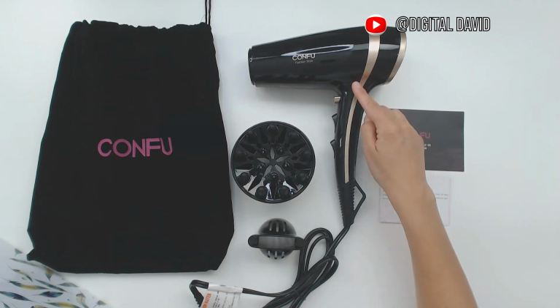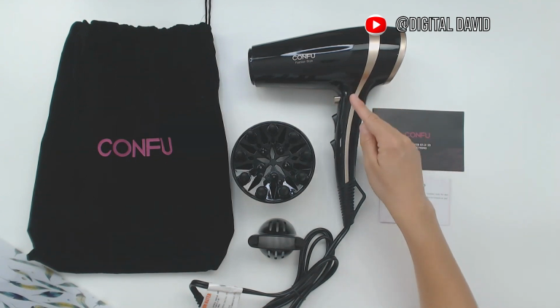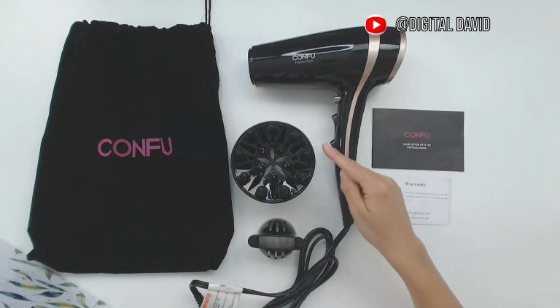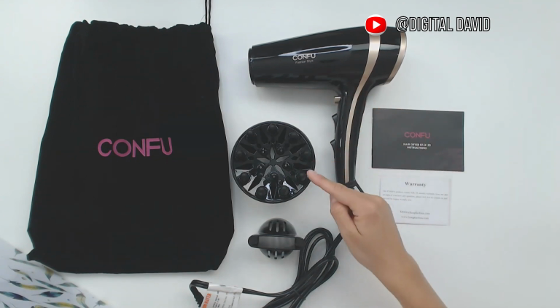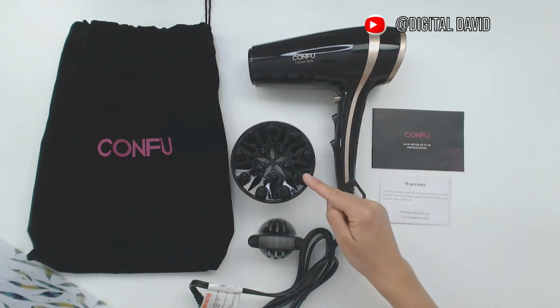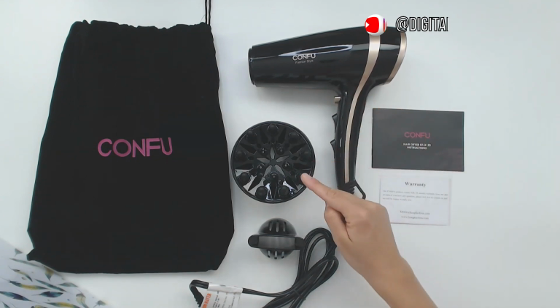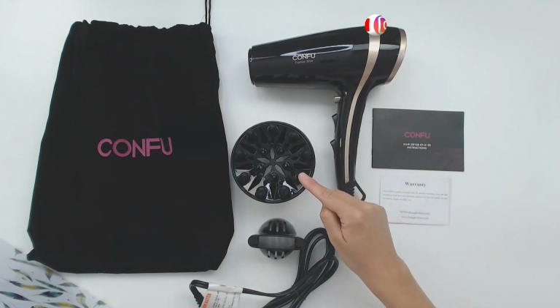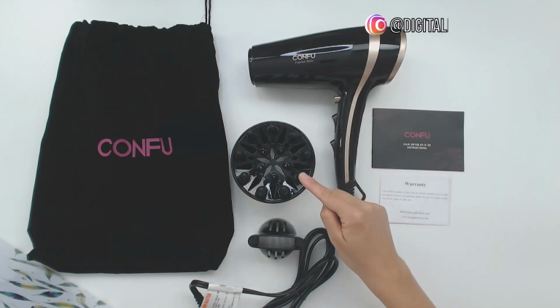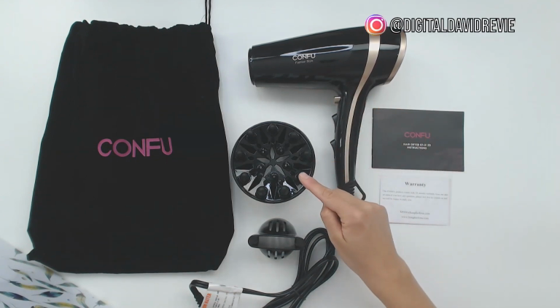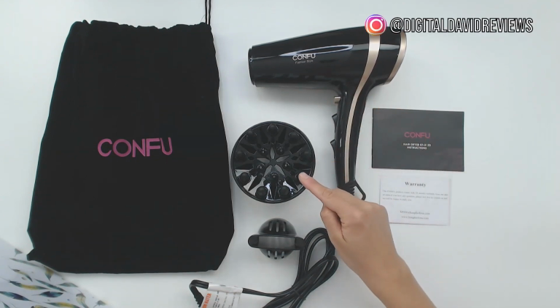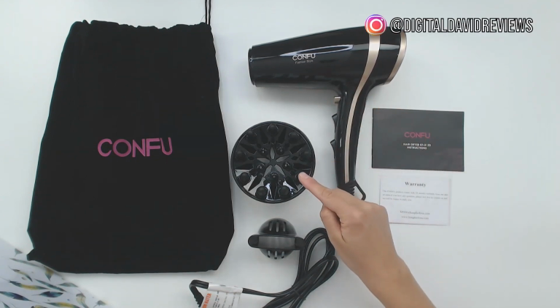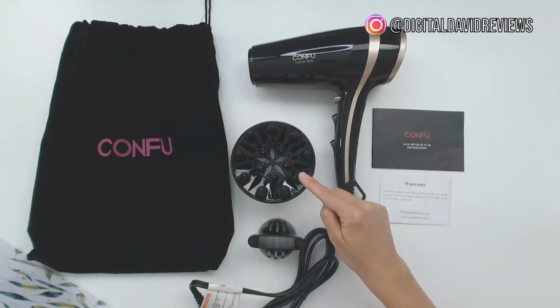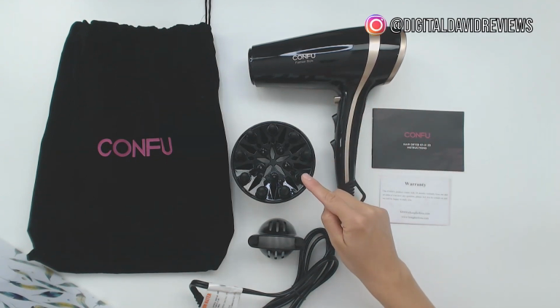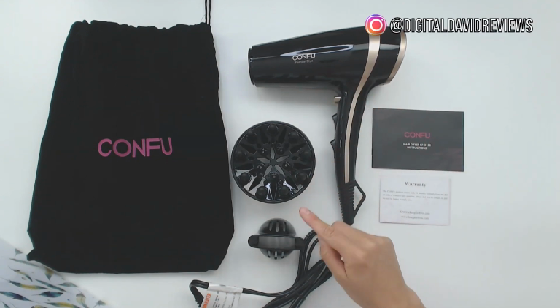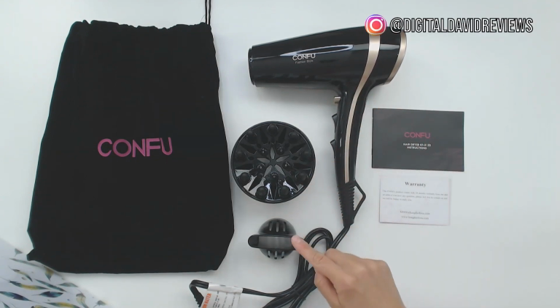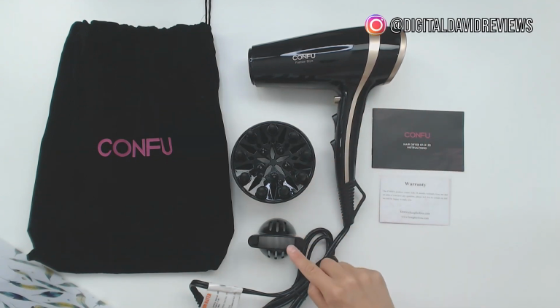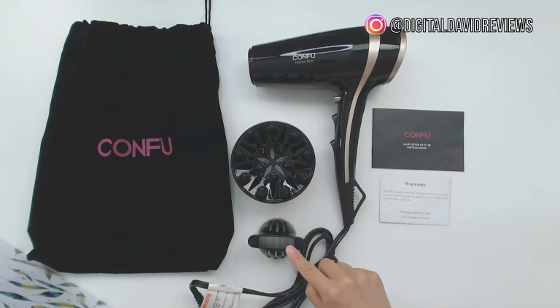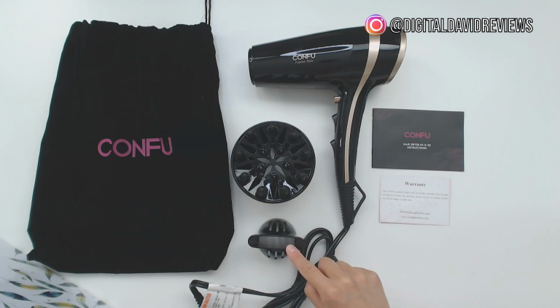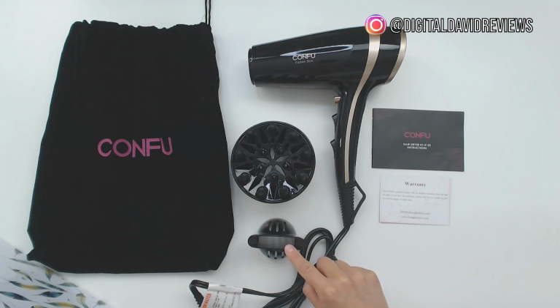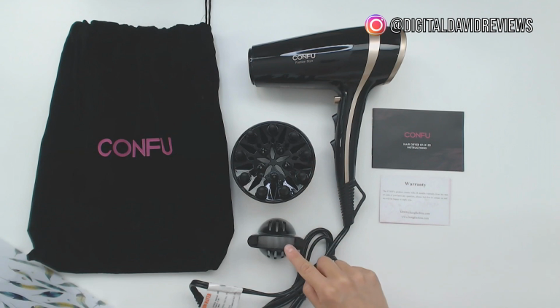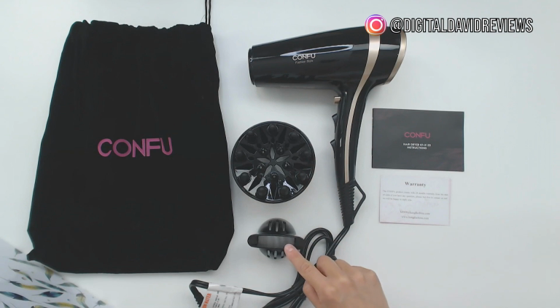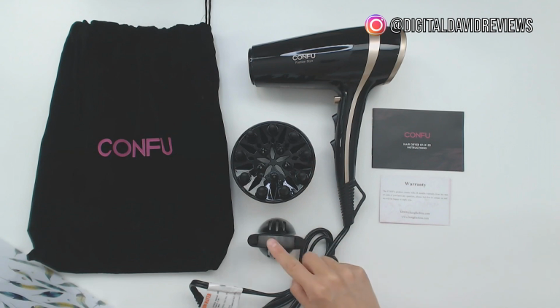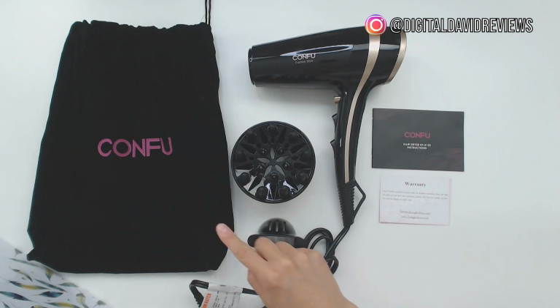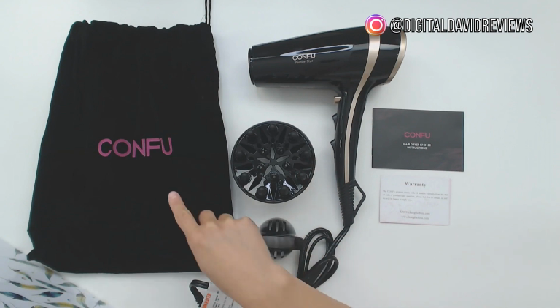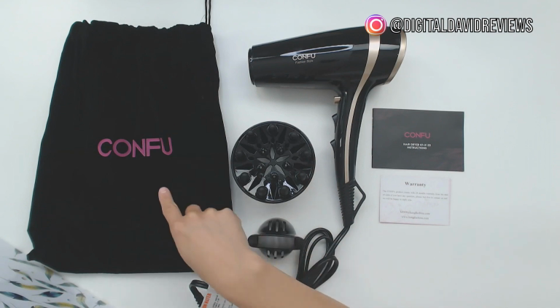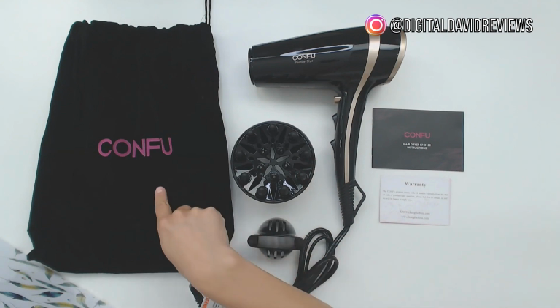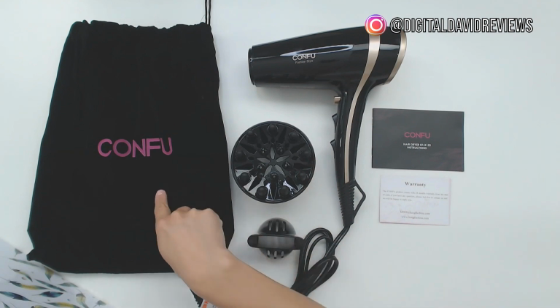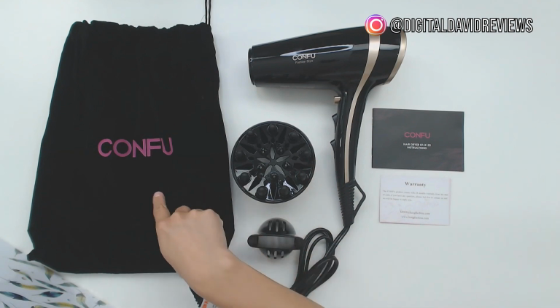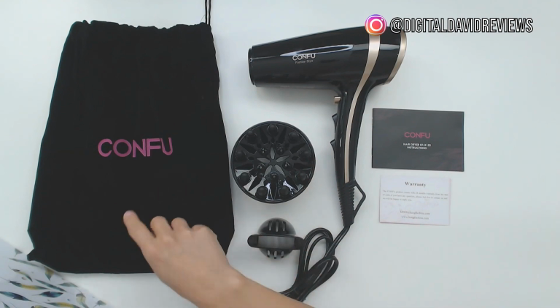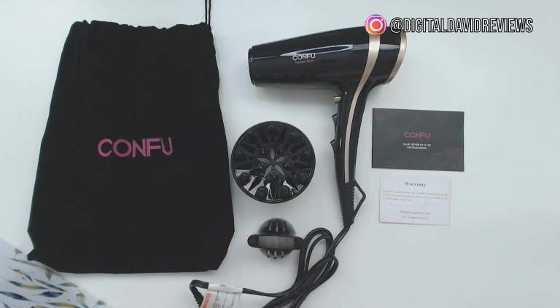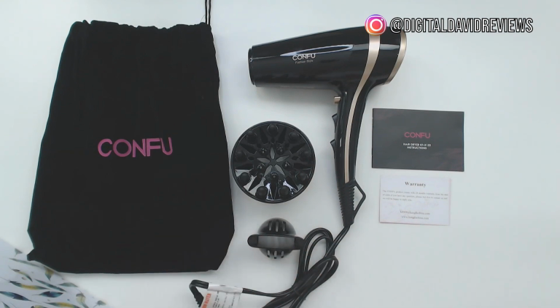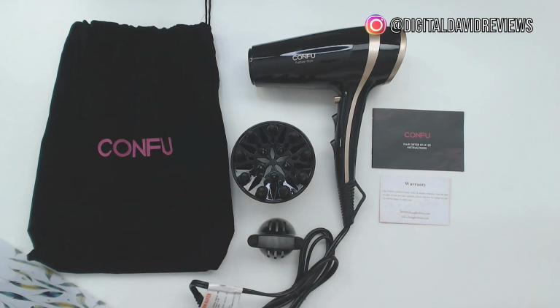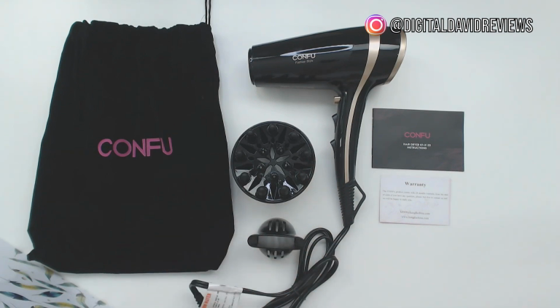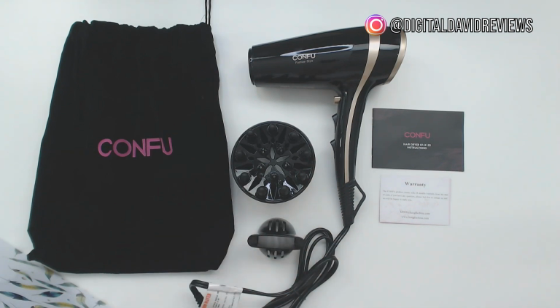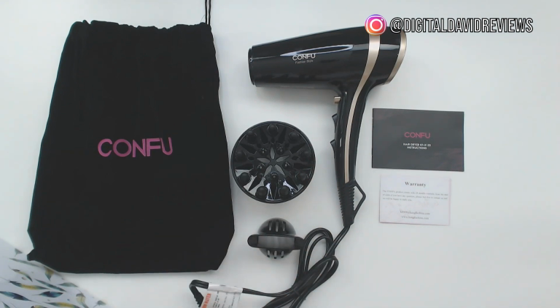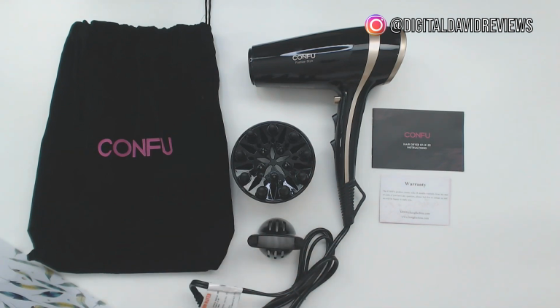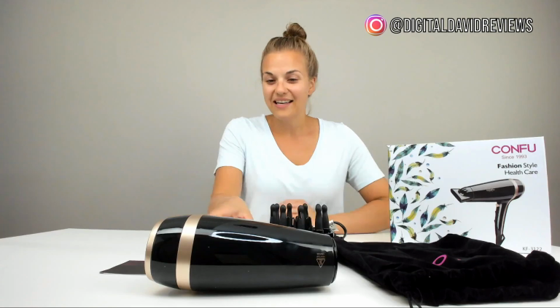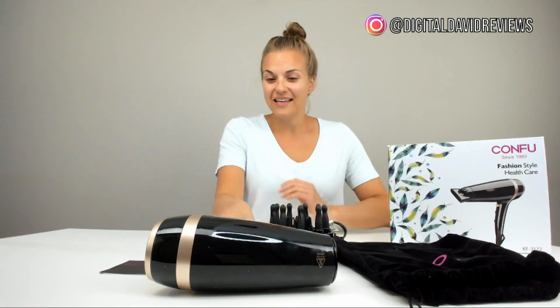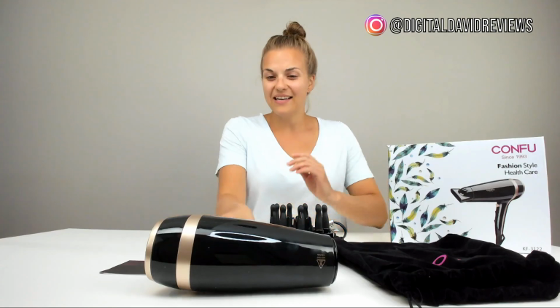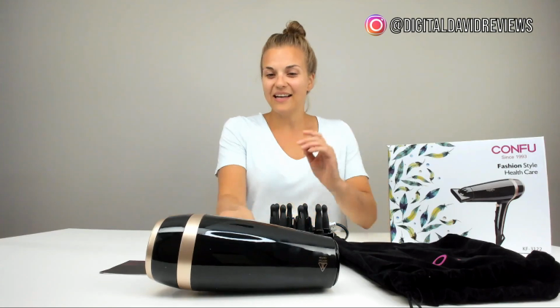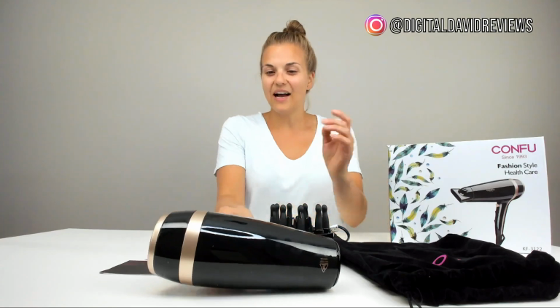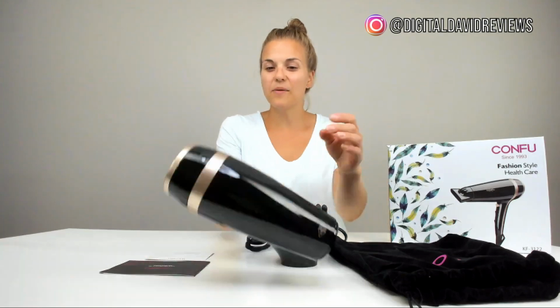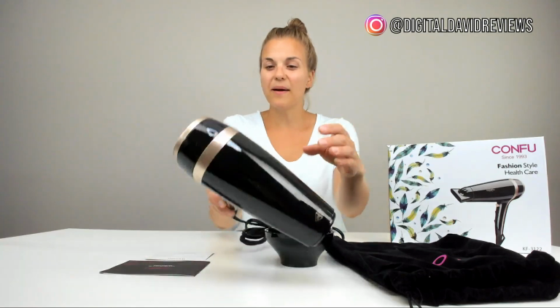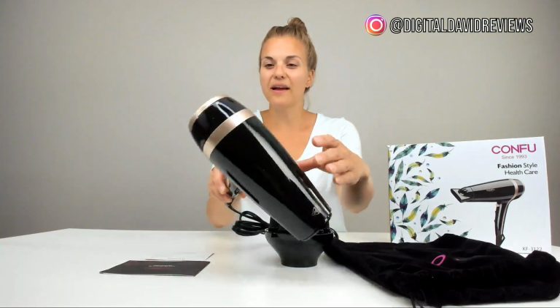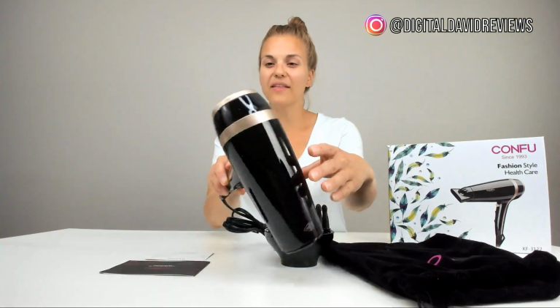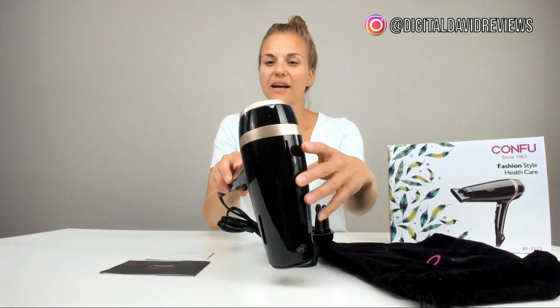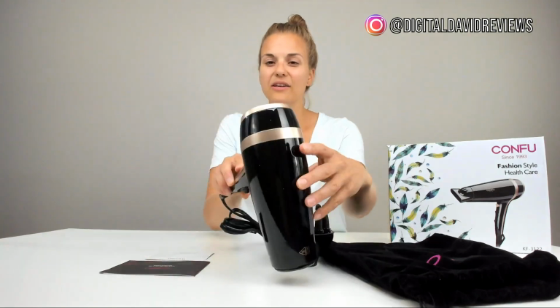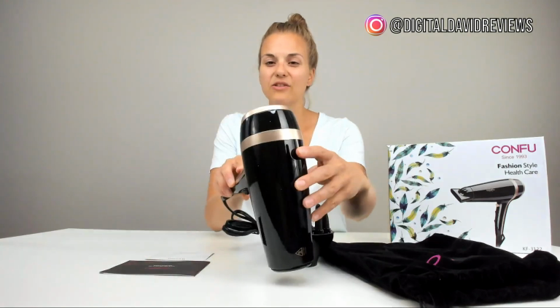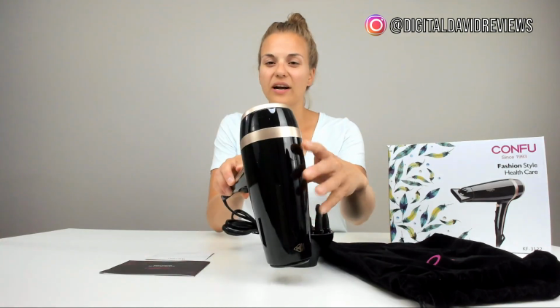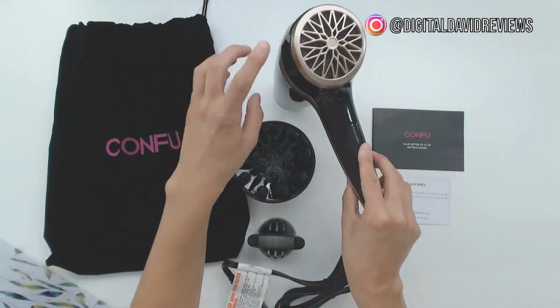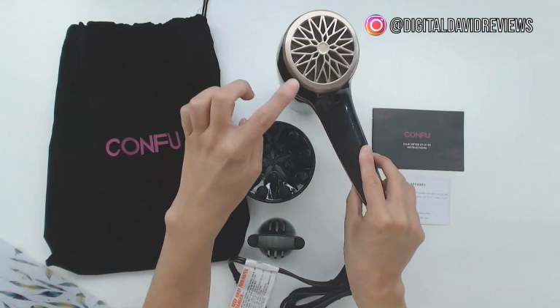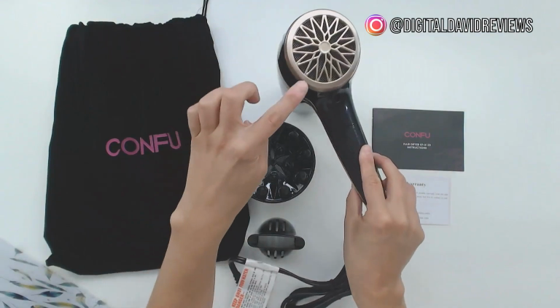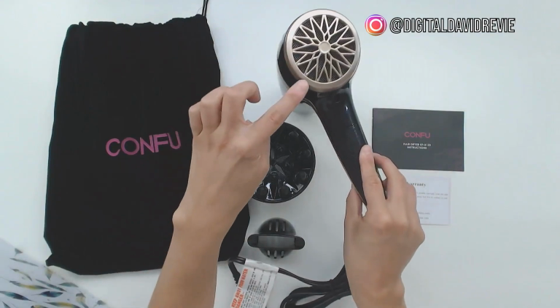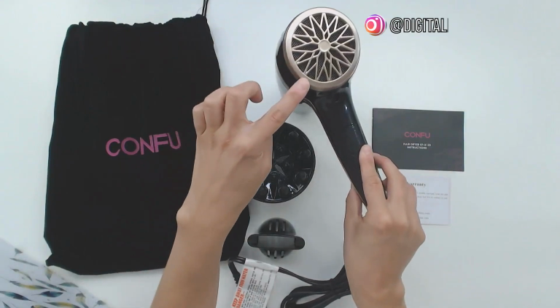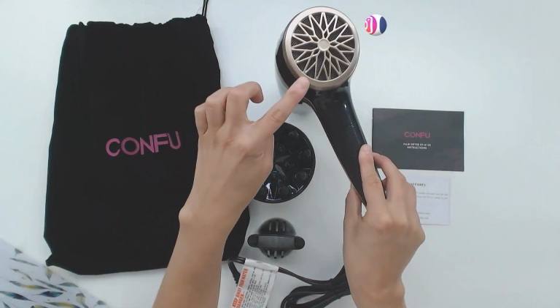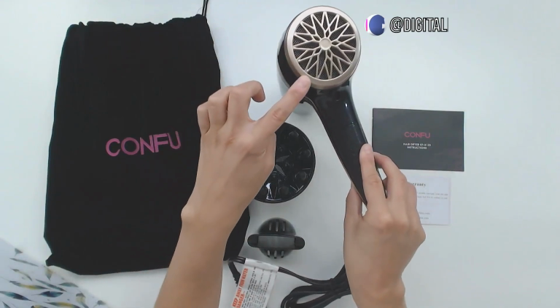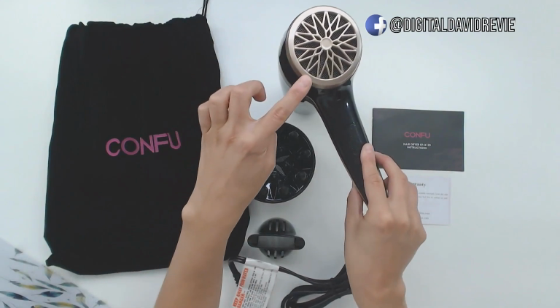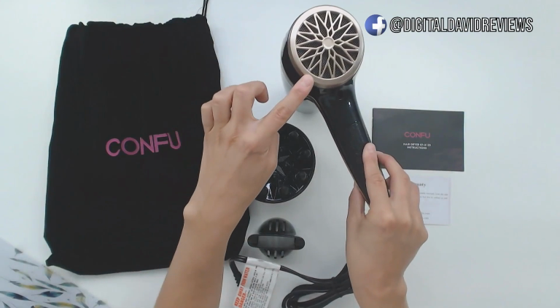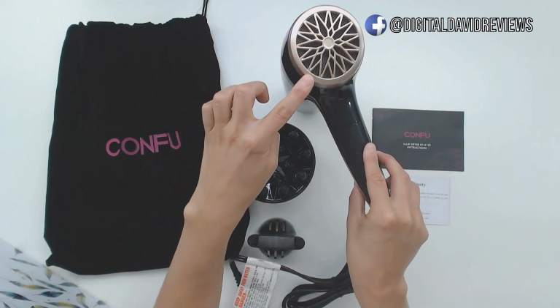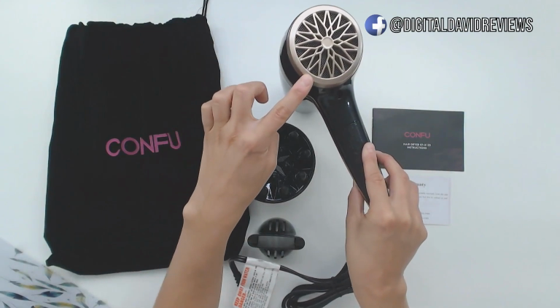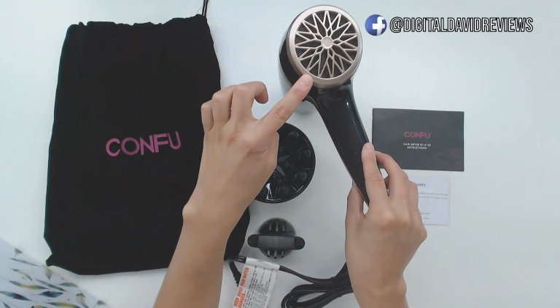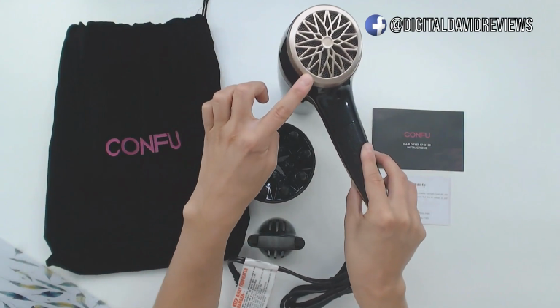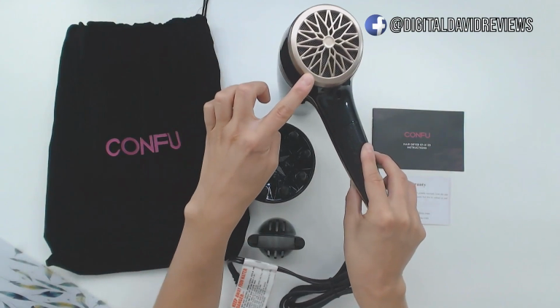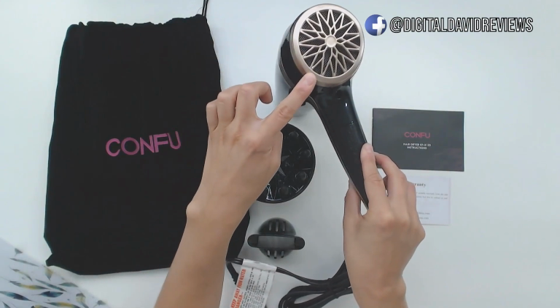Also included are a diffuser, a concentrator, and a bag to put everything in. On the back of the hairdryer there's a removable filter to clean.